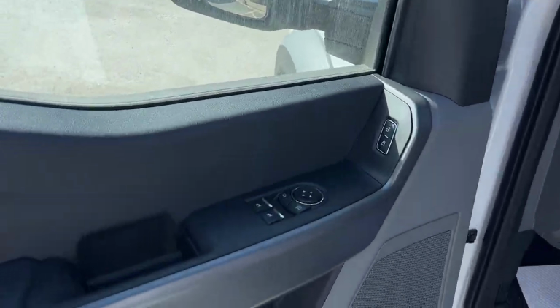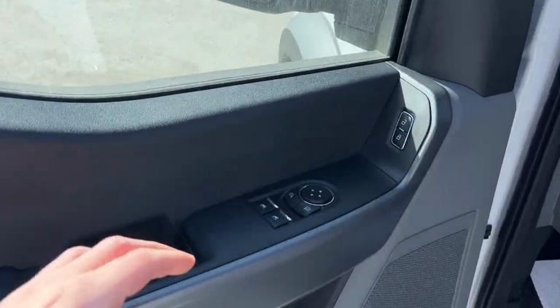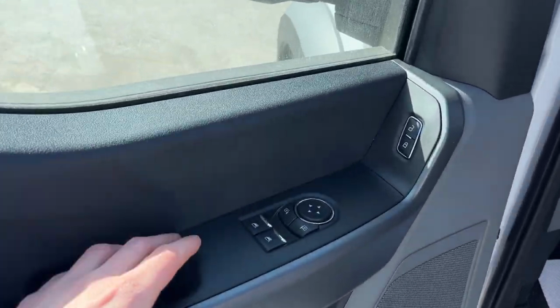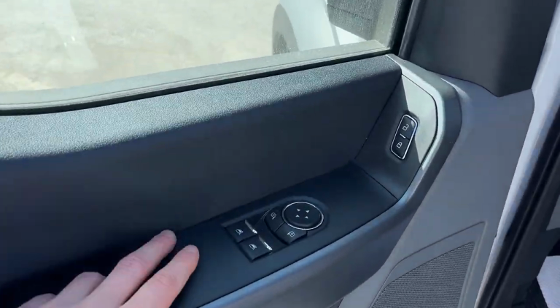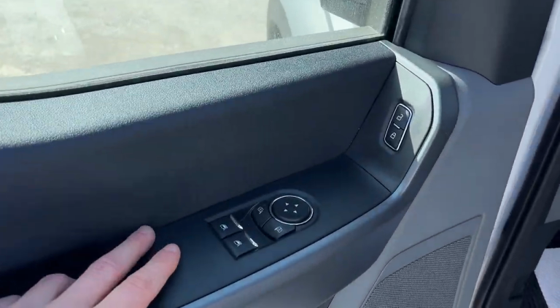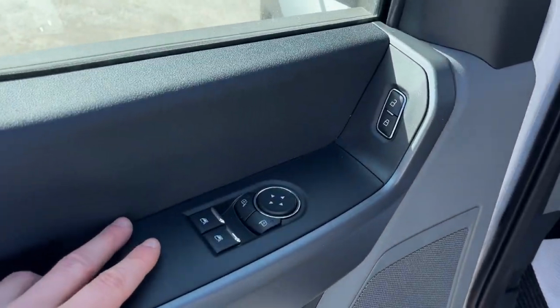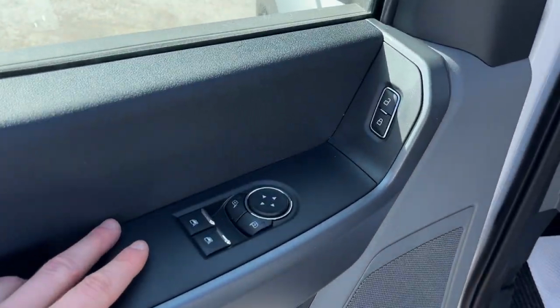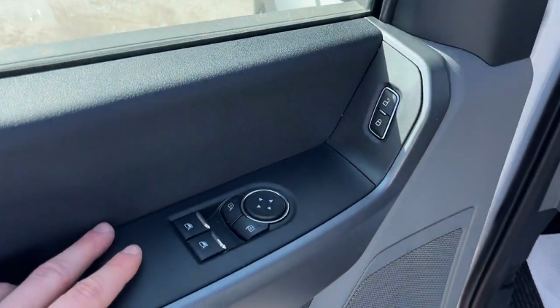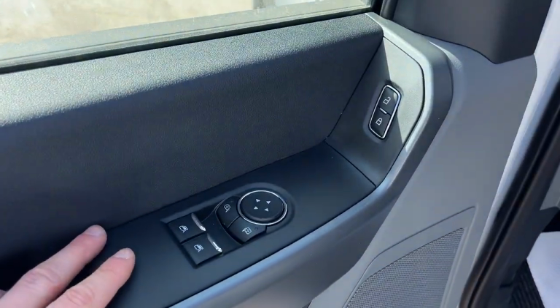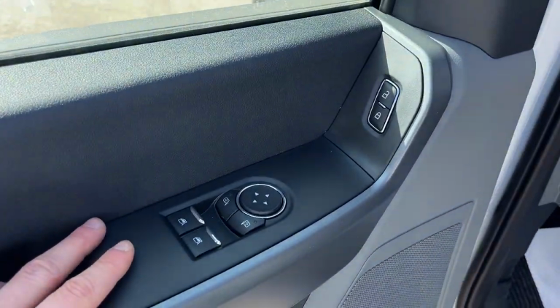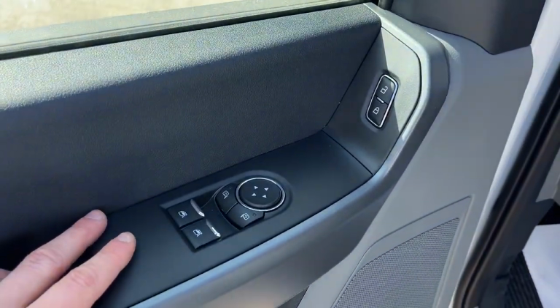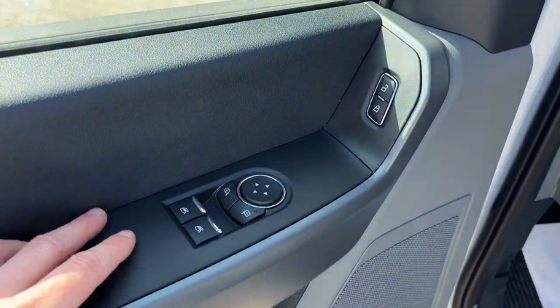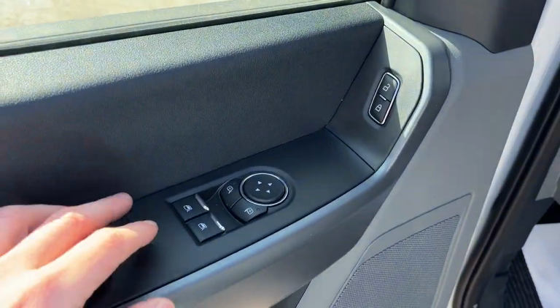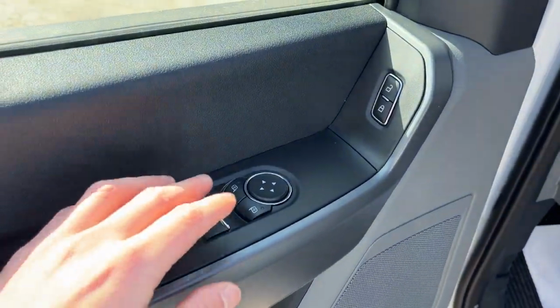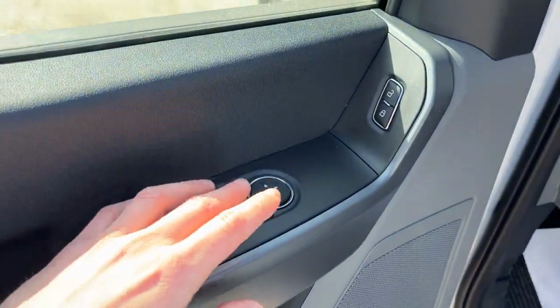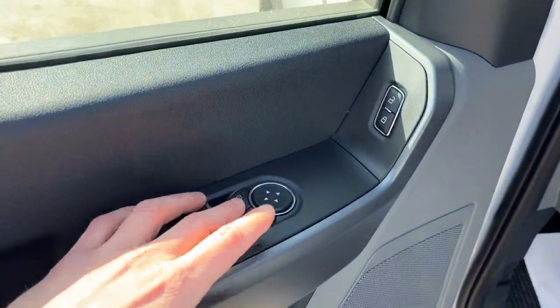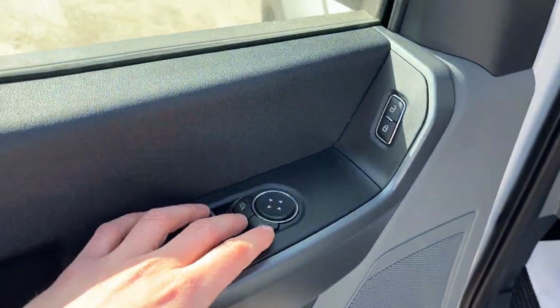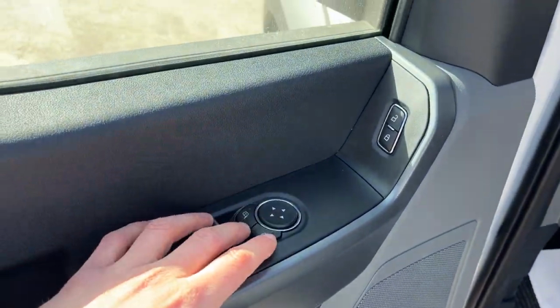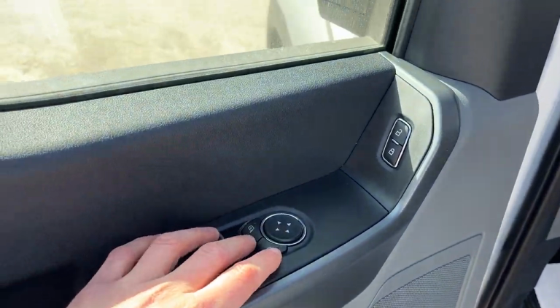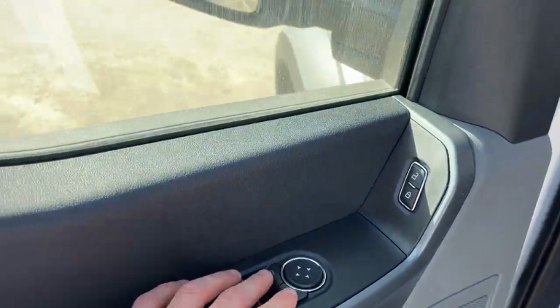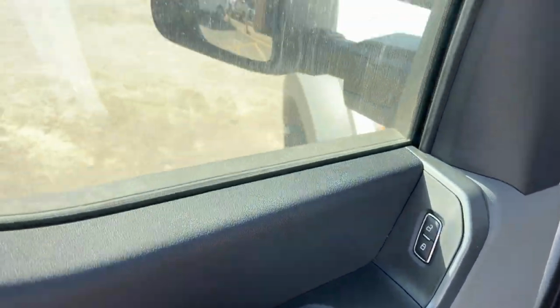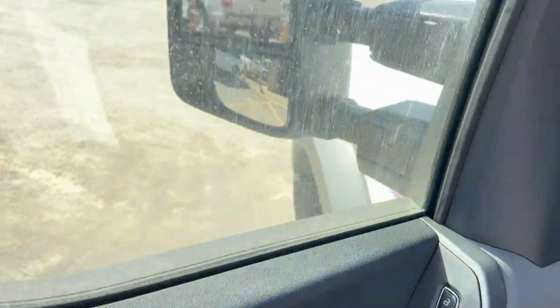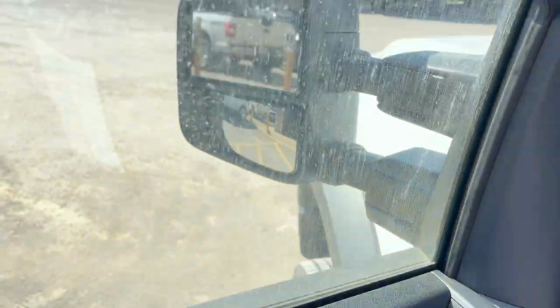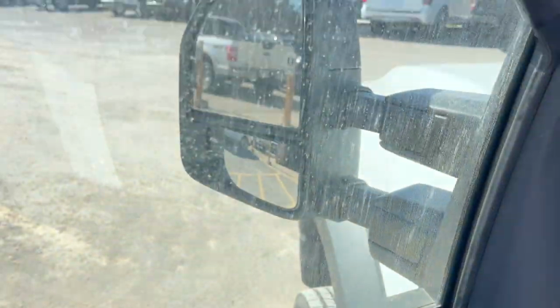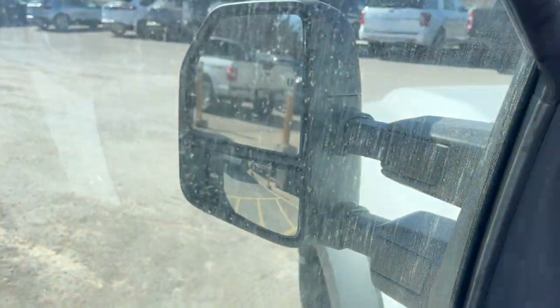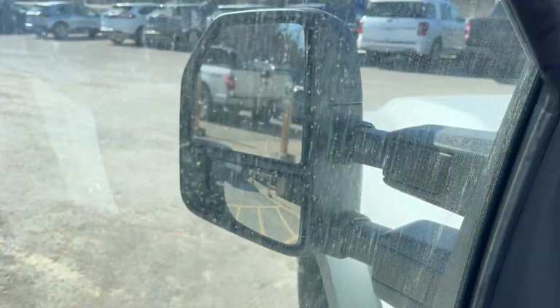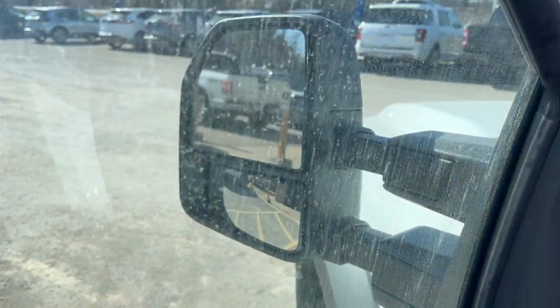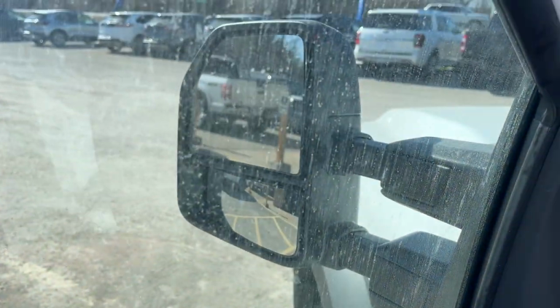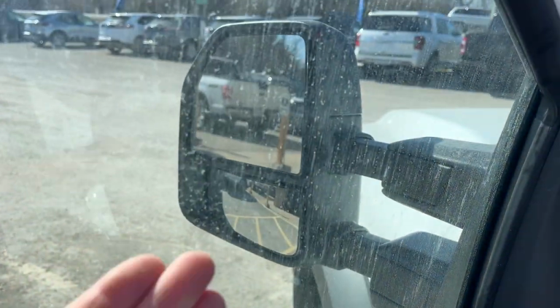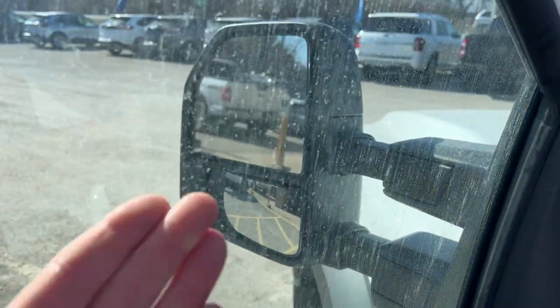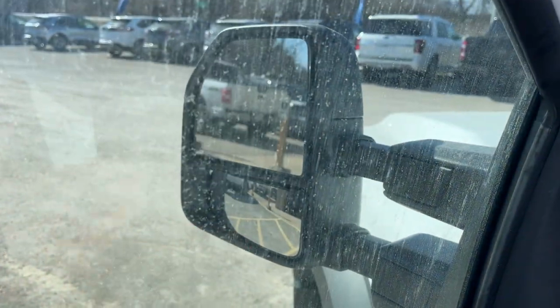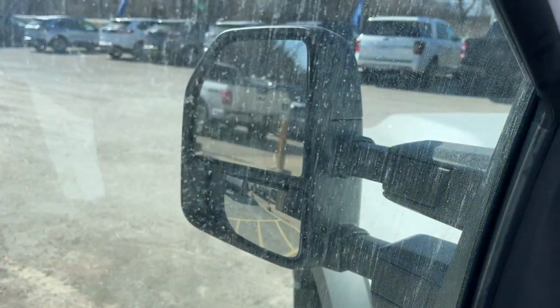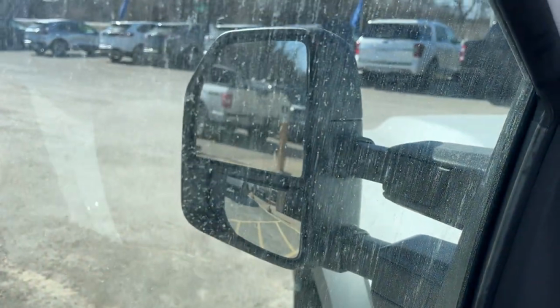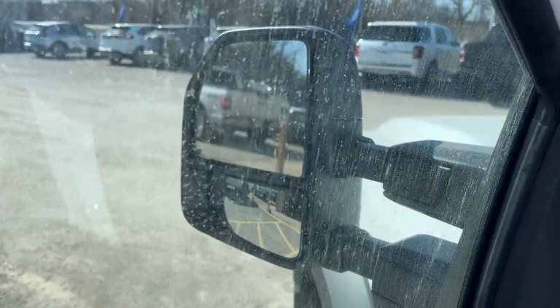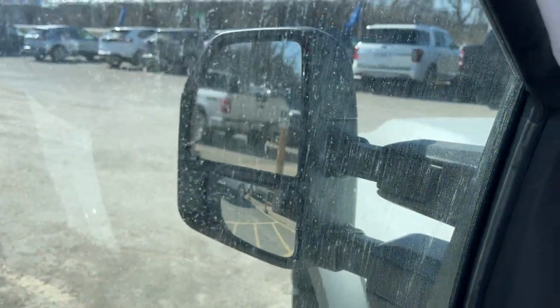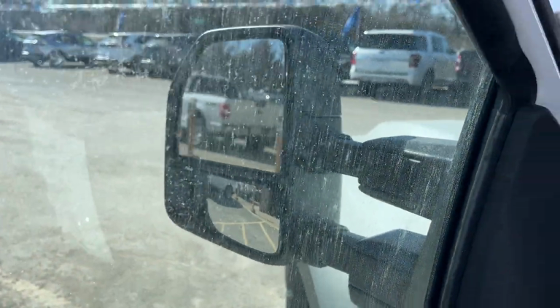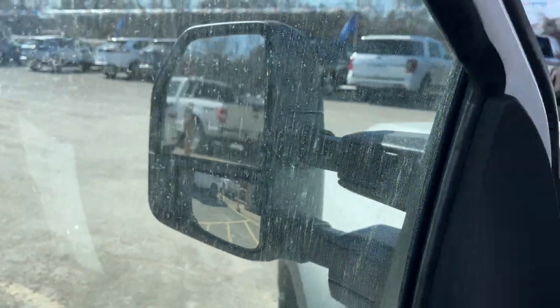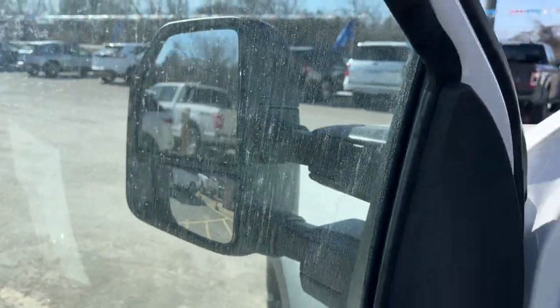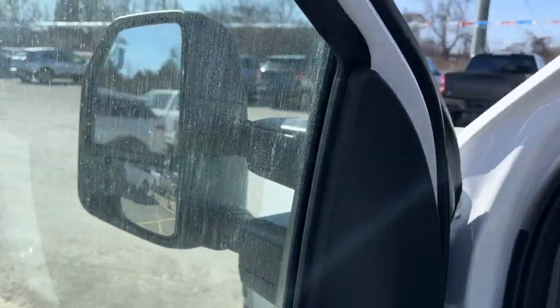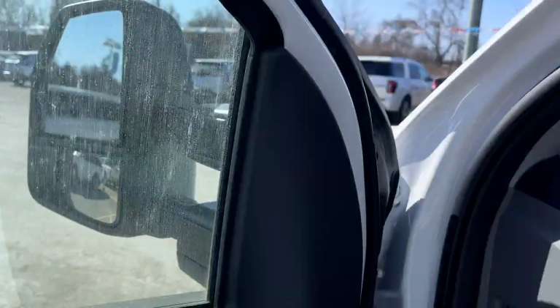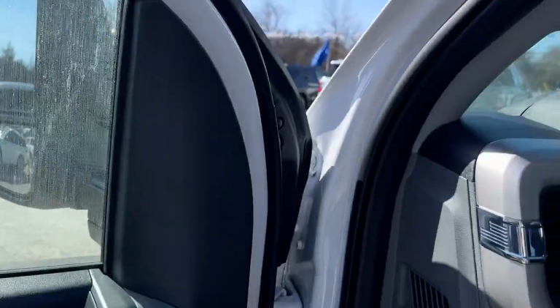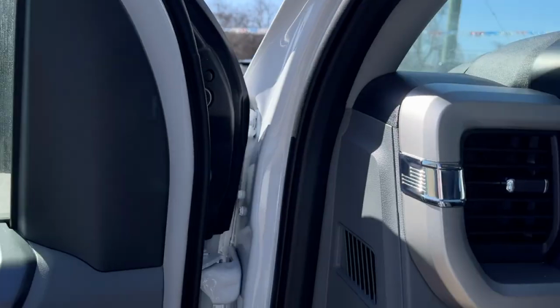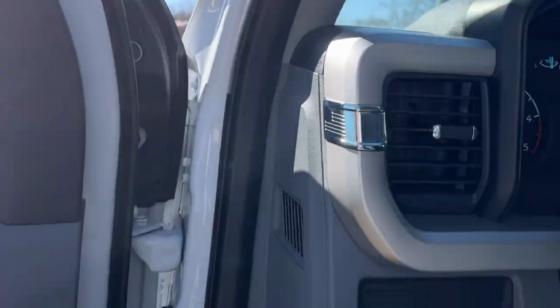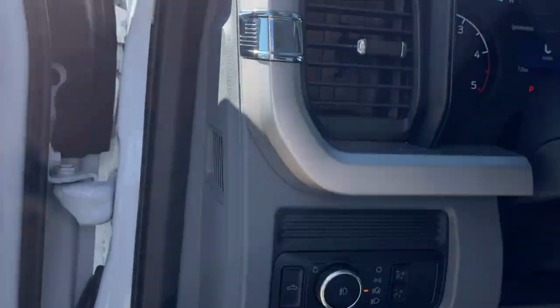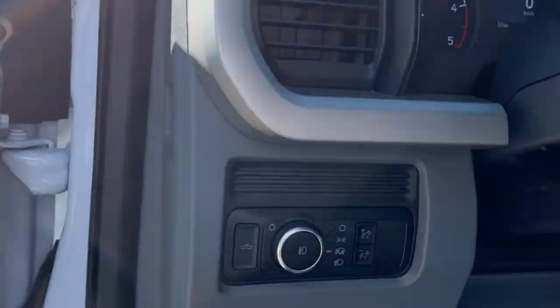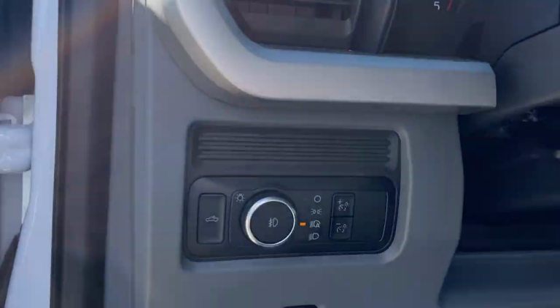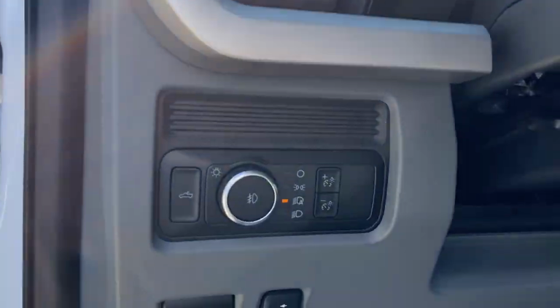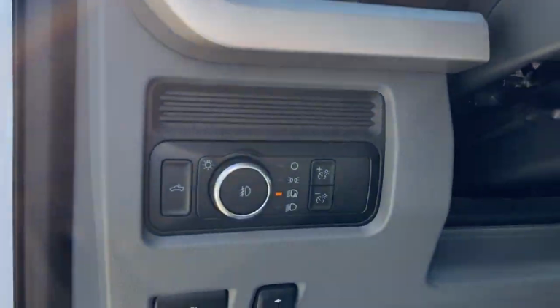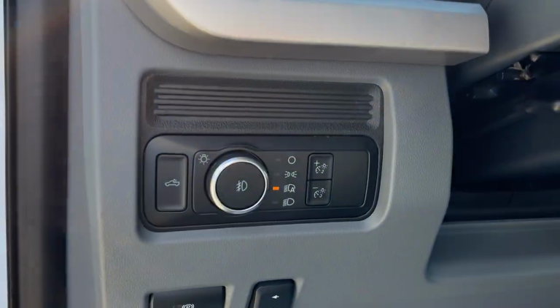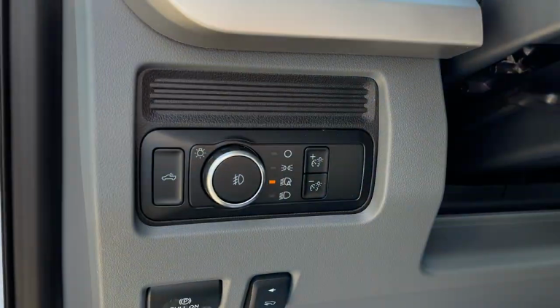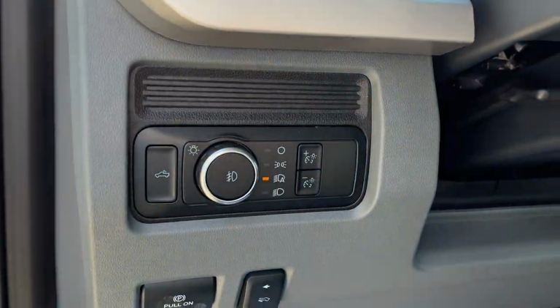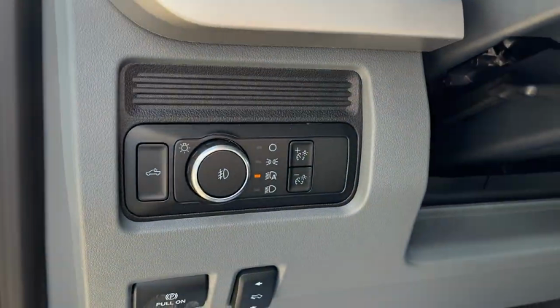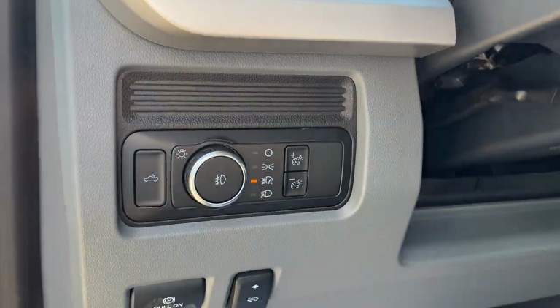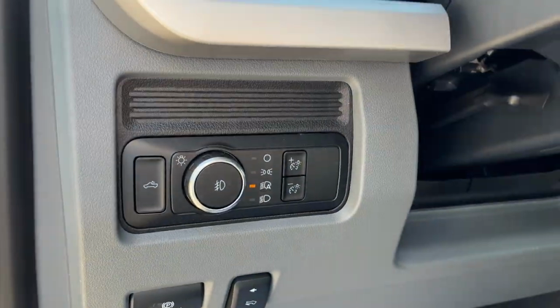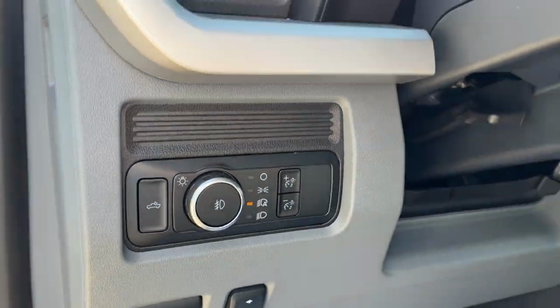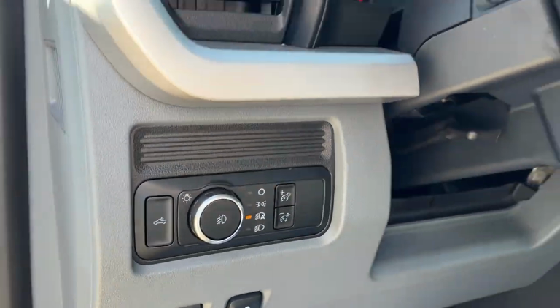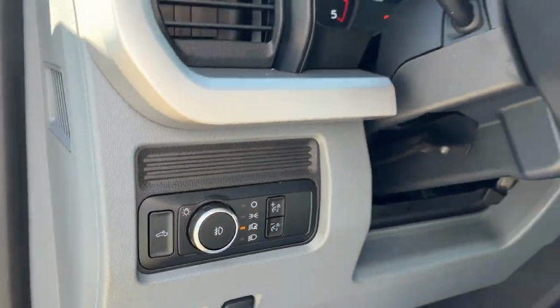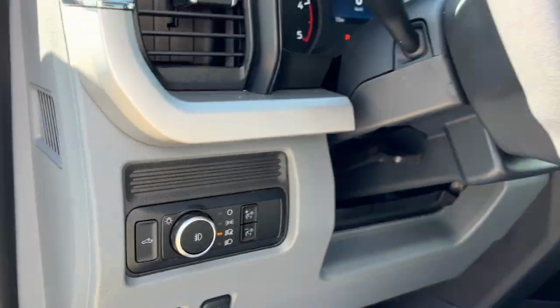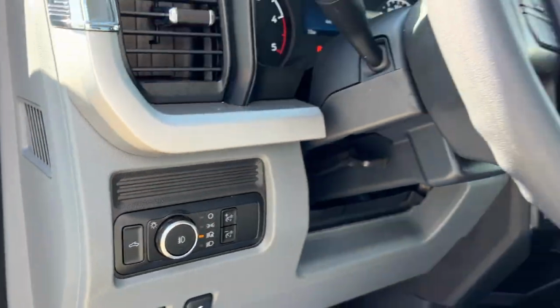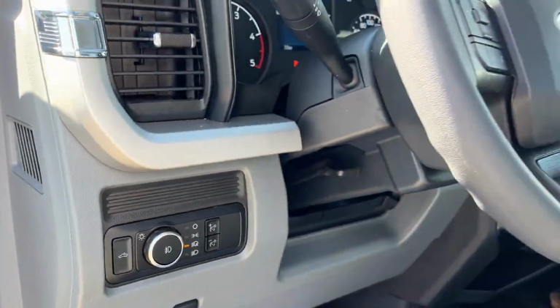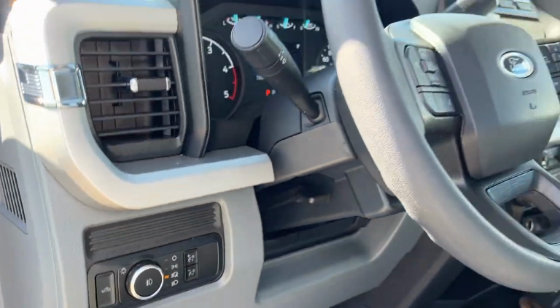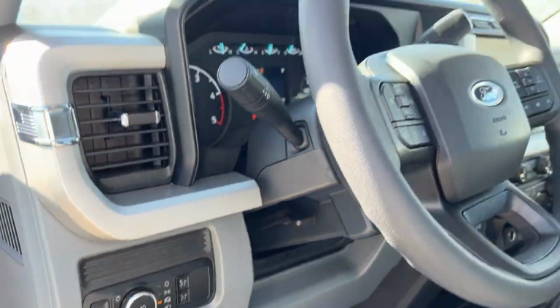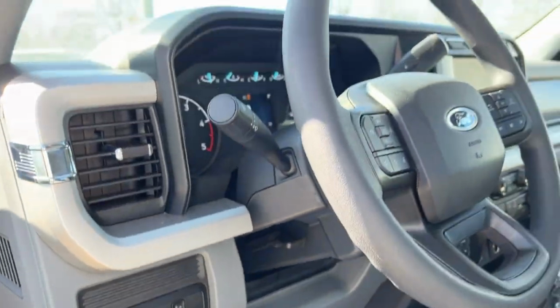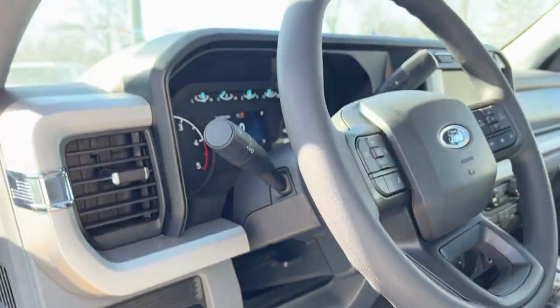Power windows and locks, power glass, adjustable heated trailer tow mirrors, automatic headlights, and power adjustable pedals.